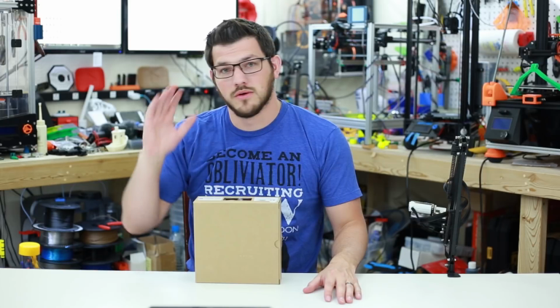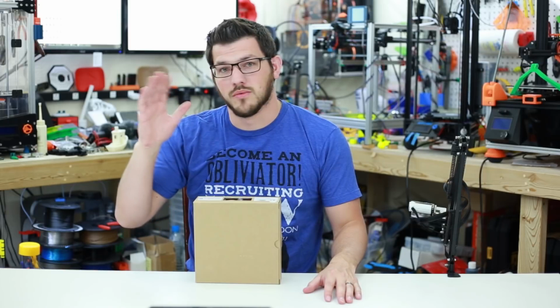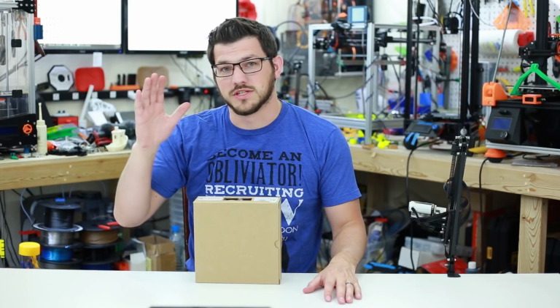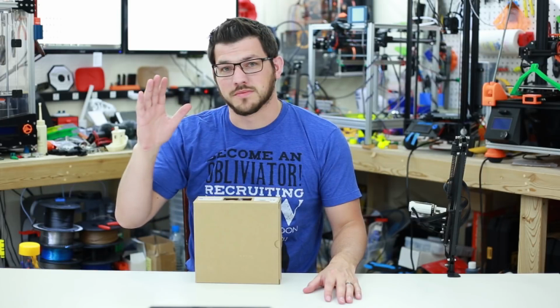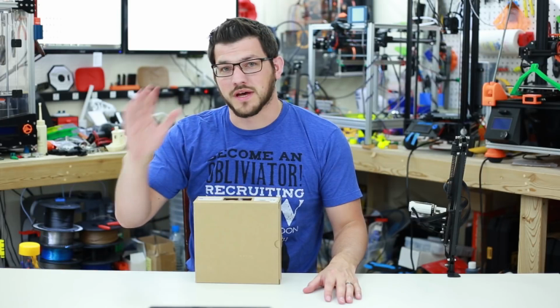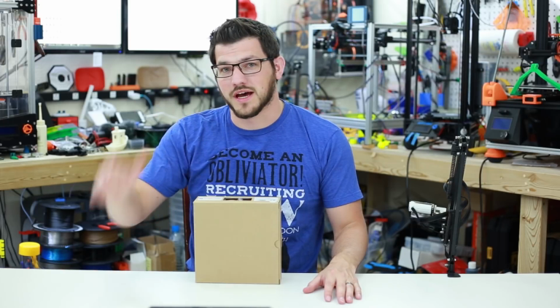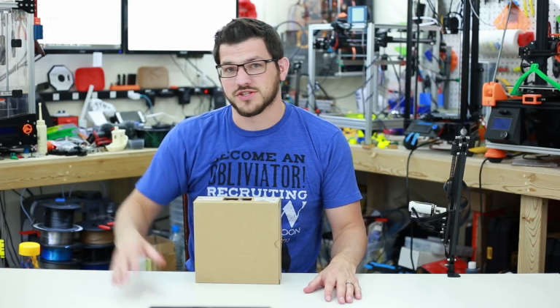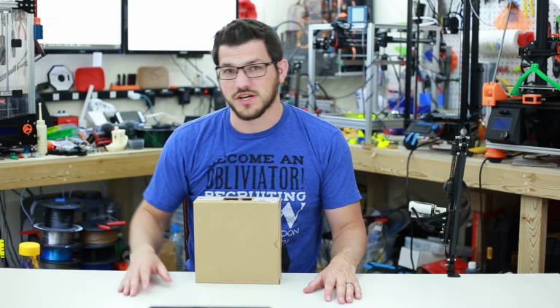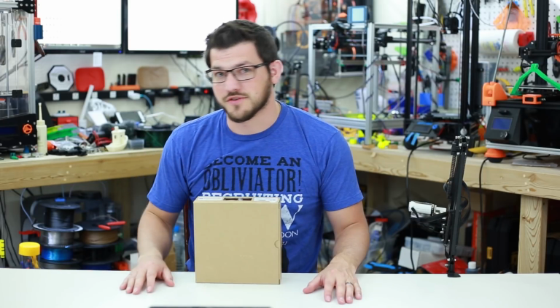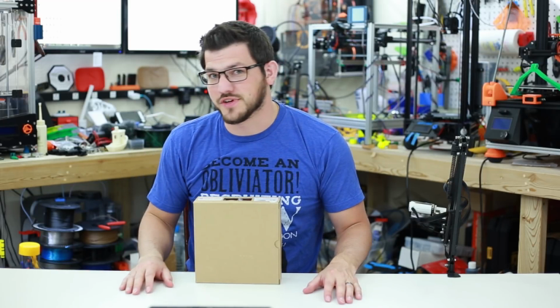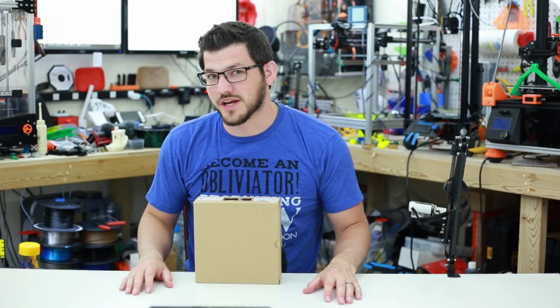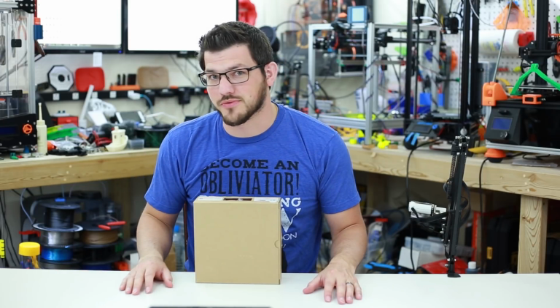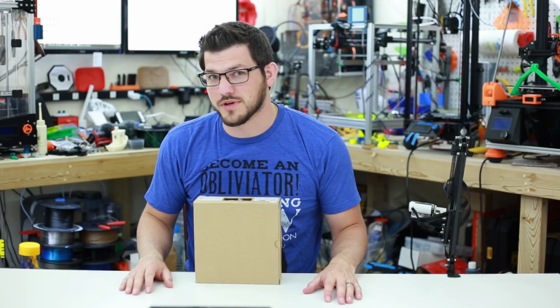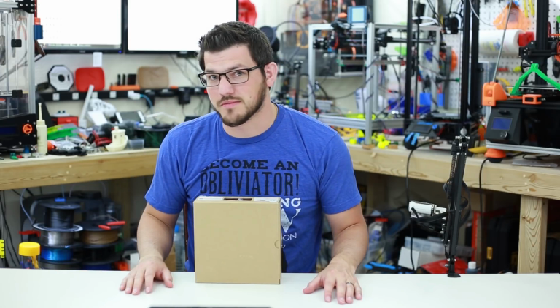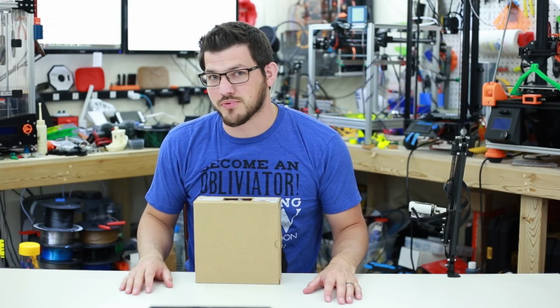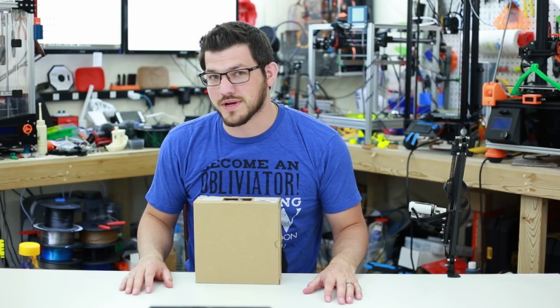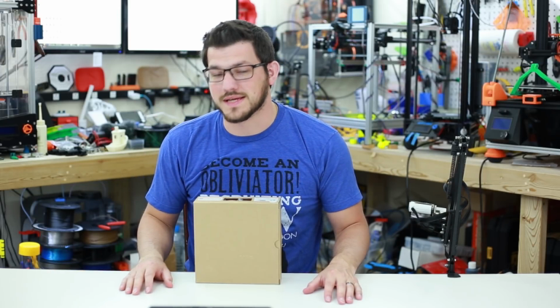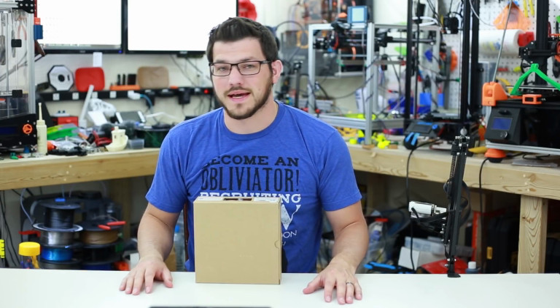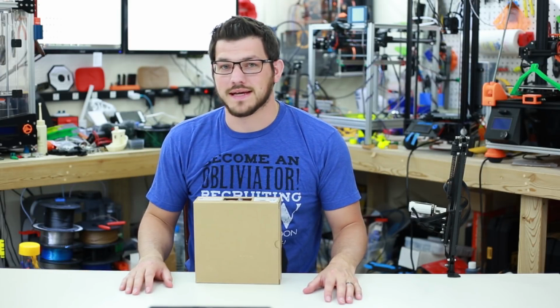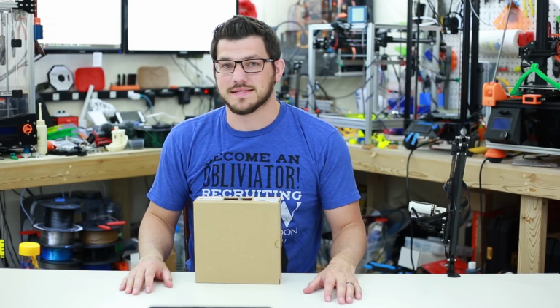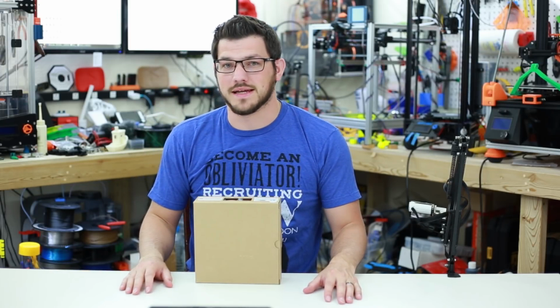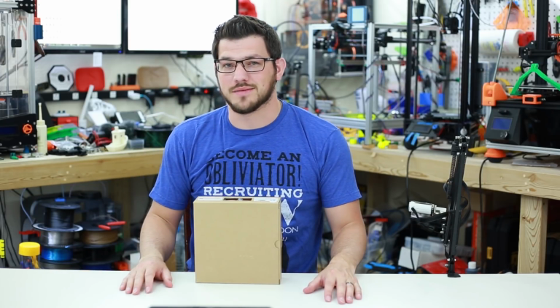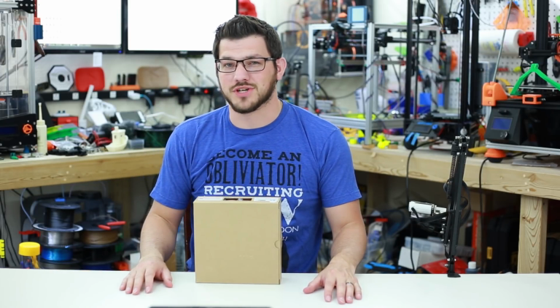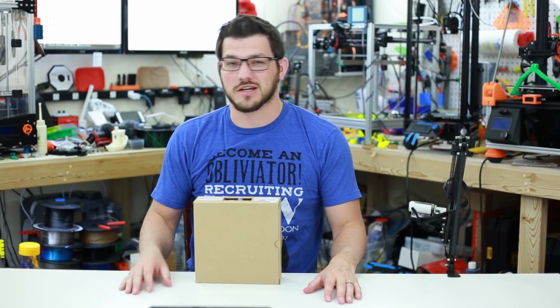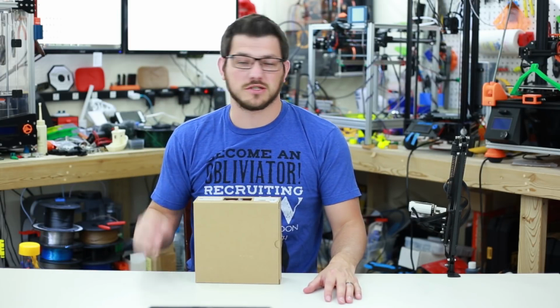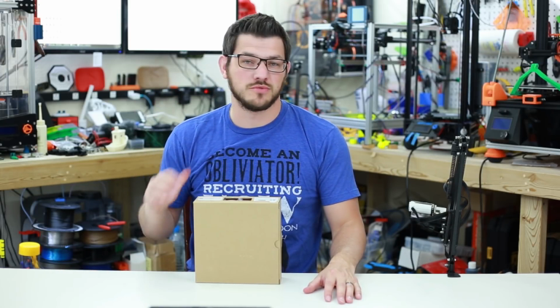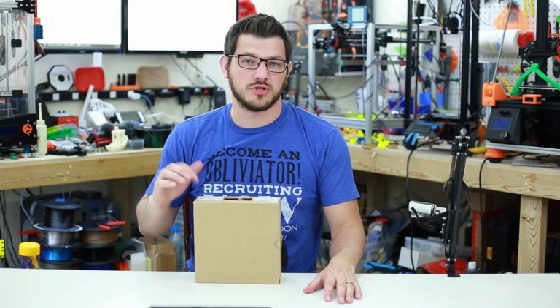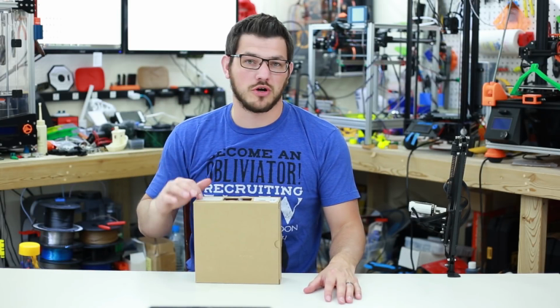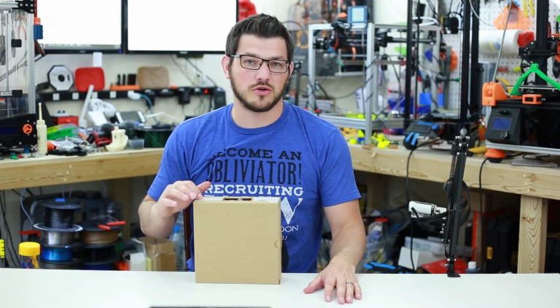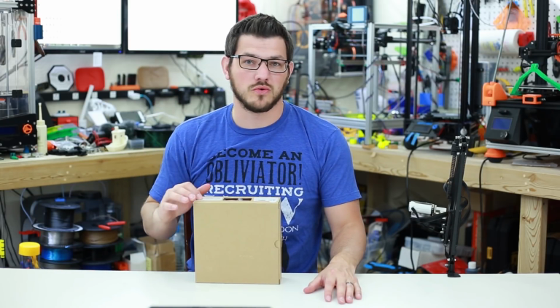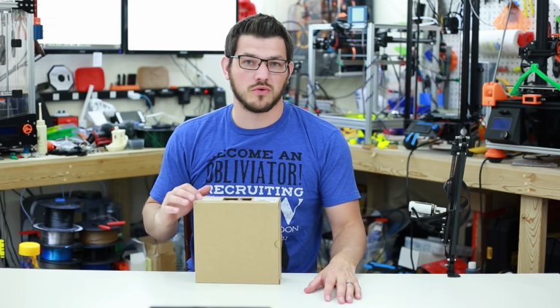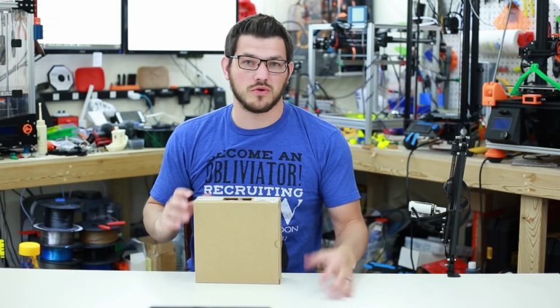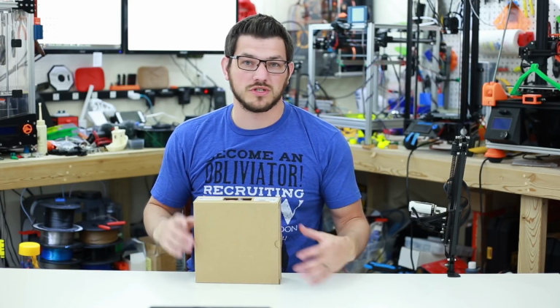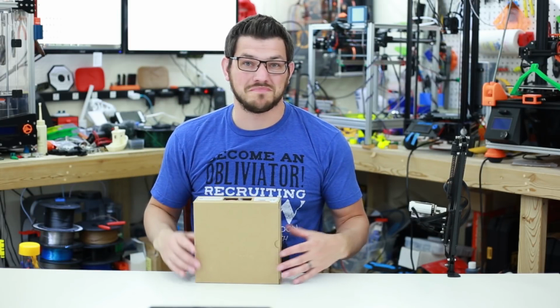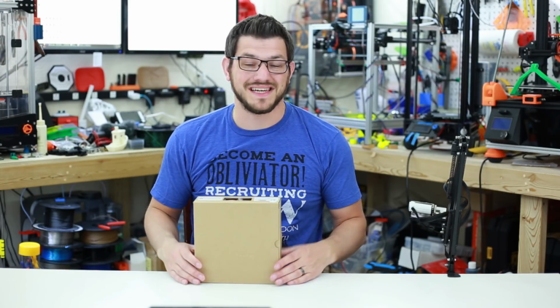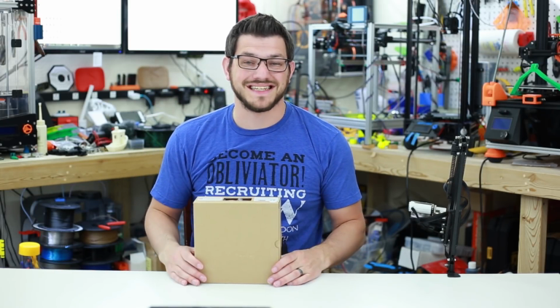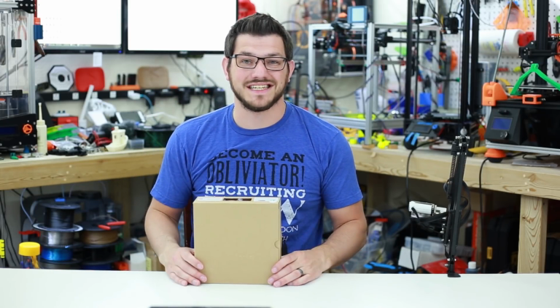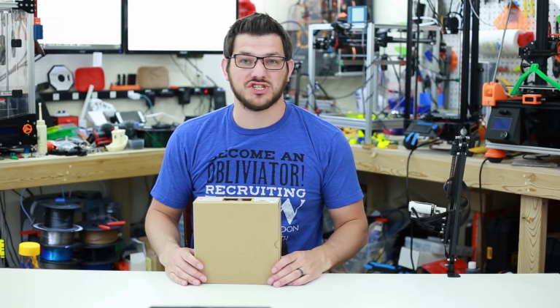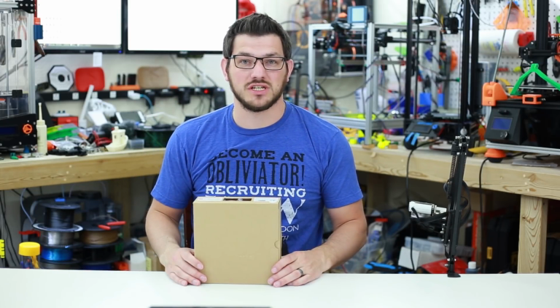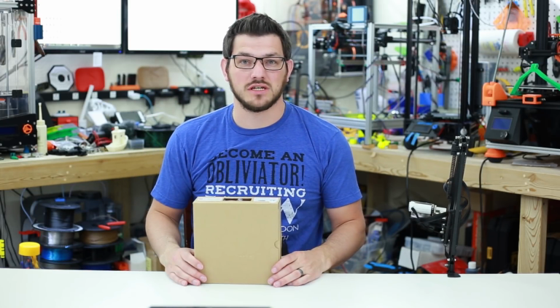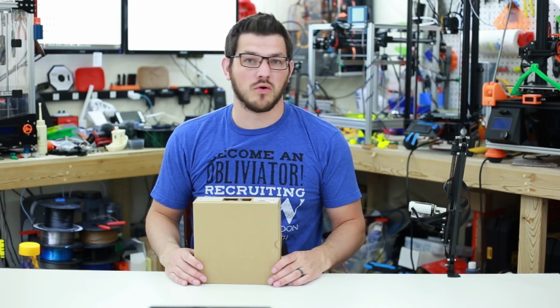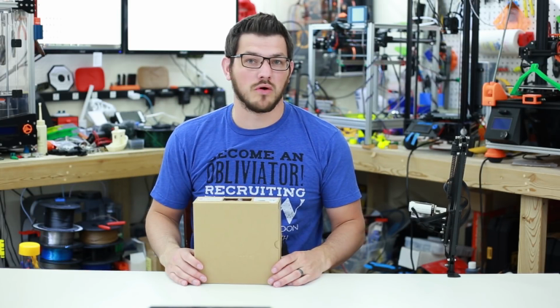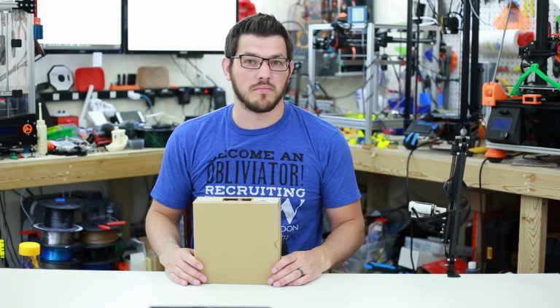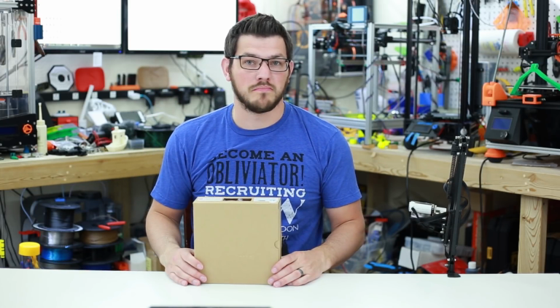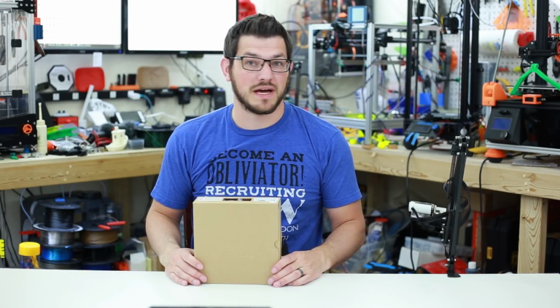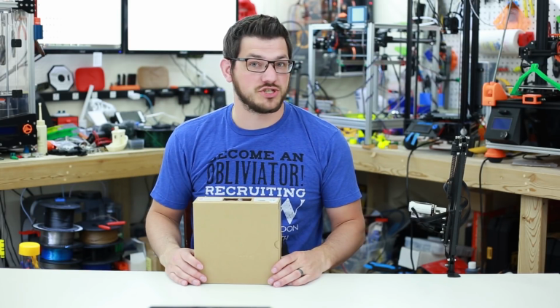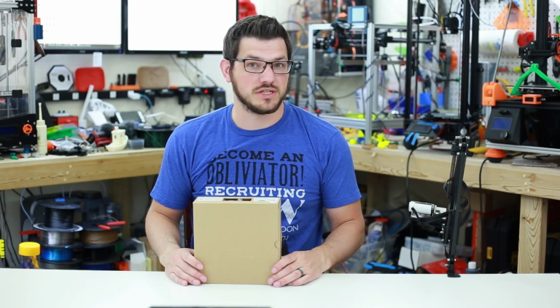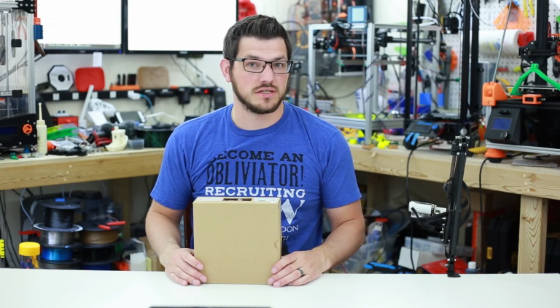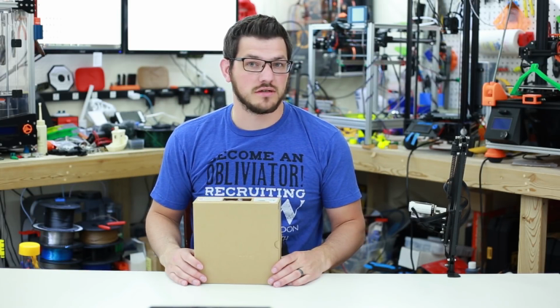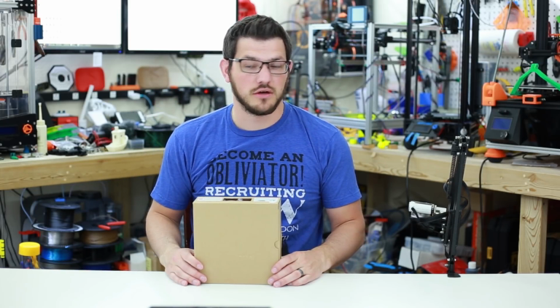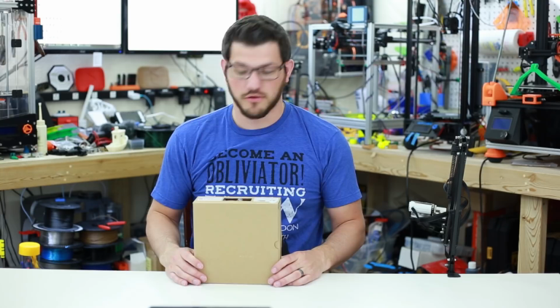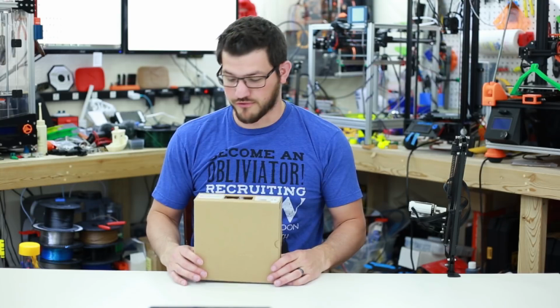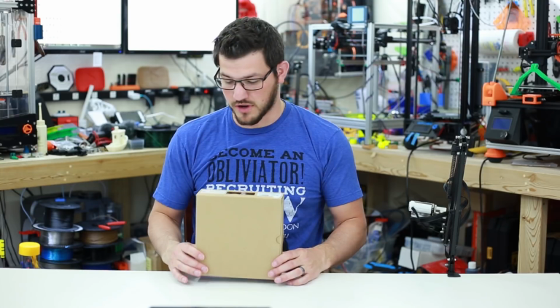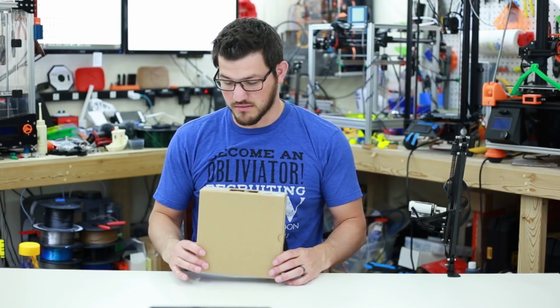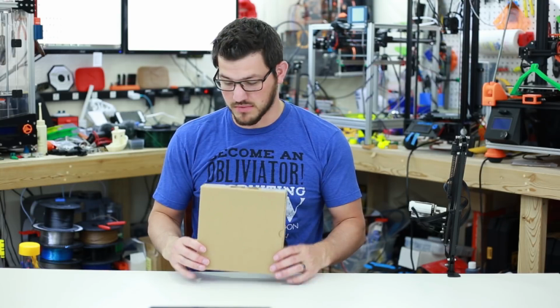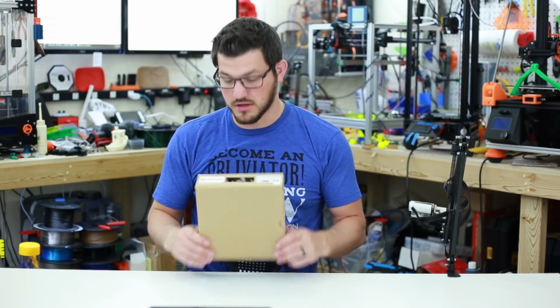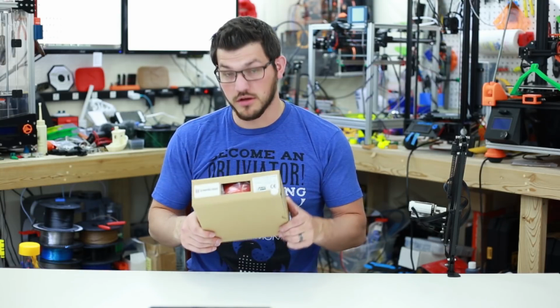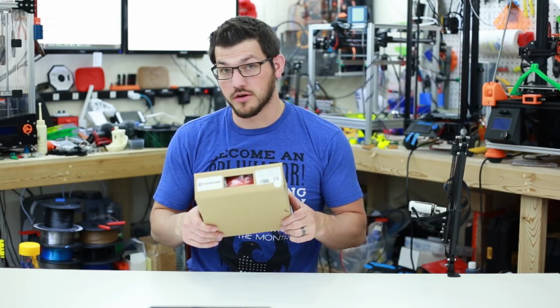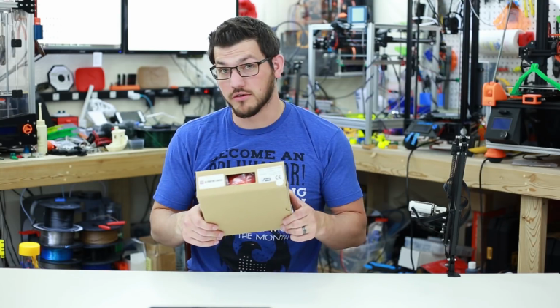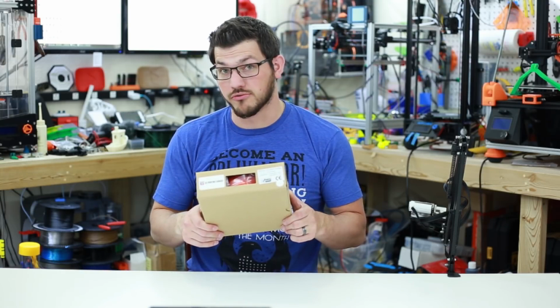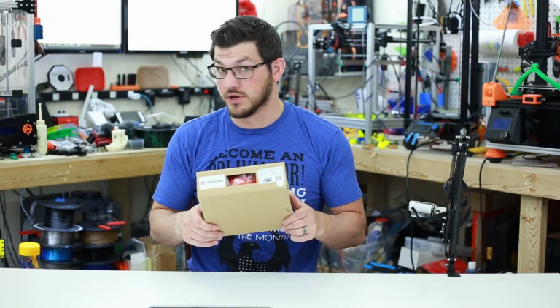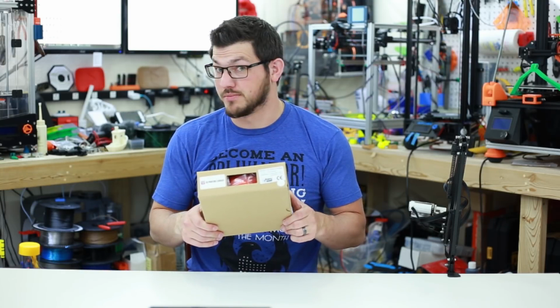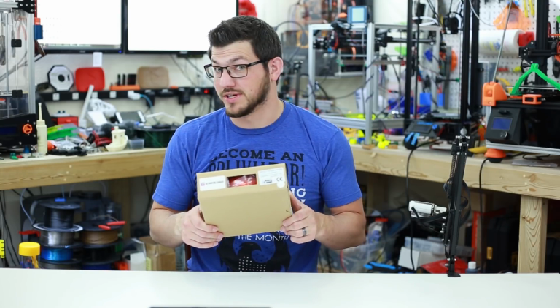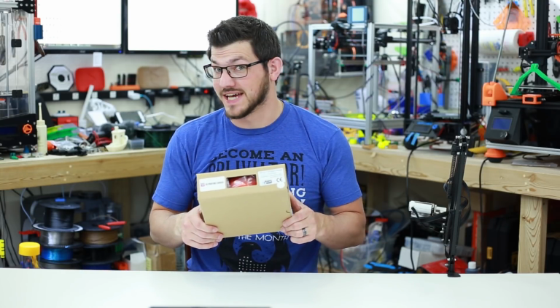What's up guys? Shane here from Fikitech 3D Printing, and today I'm checking out some Dark Orange PETG from 3D Printing Canada.